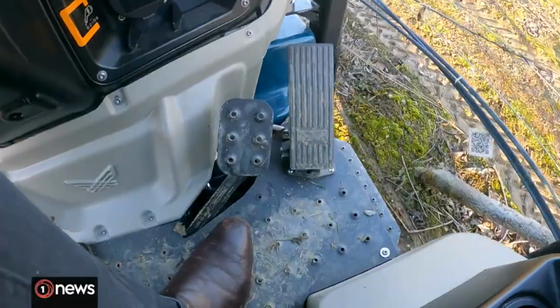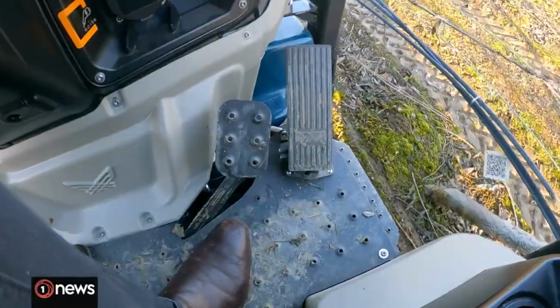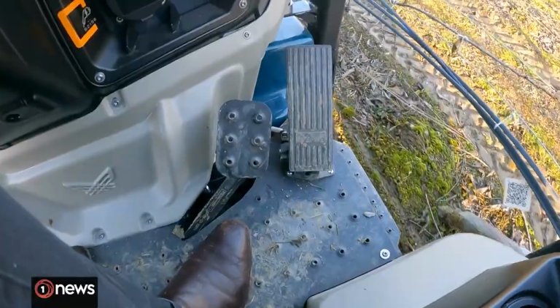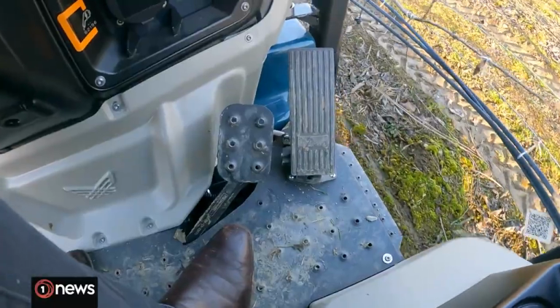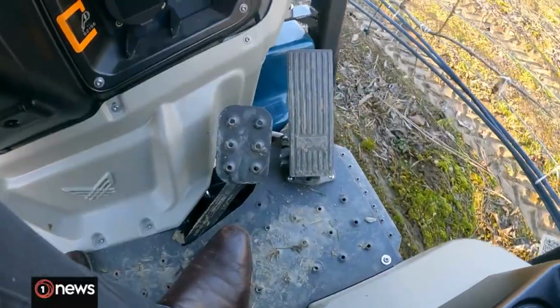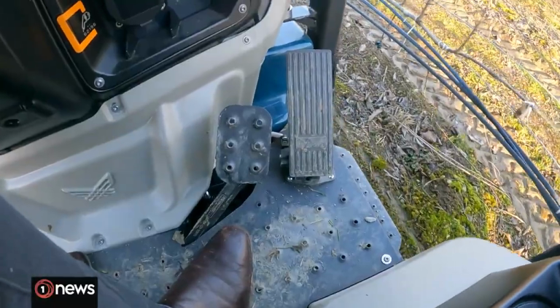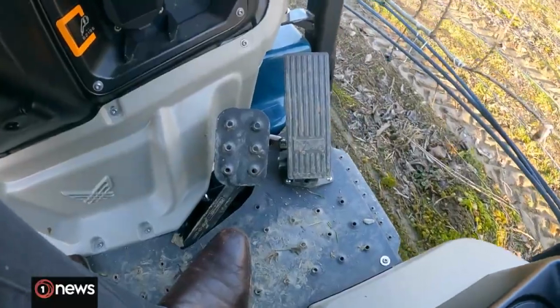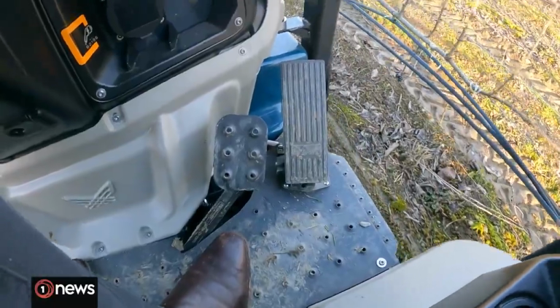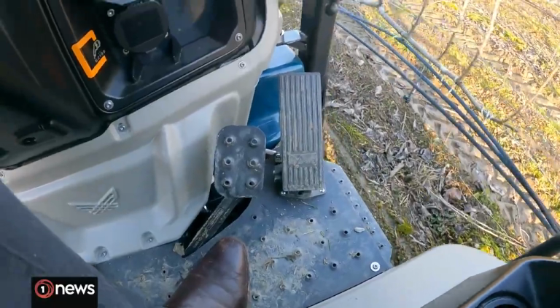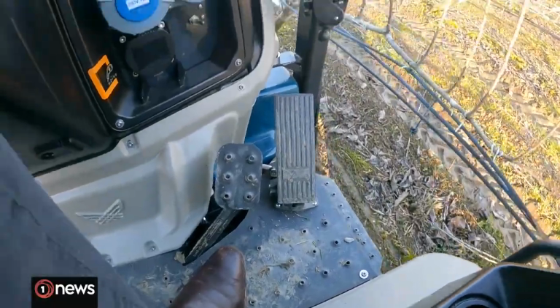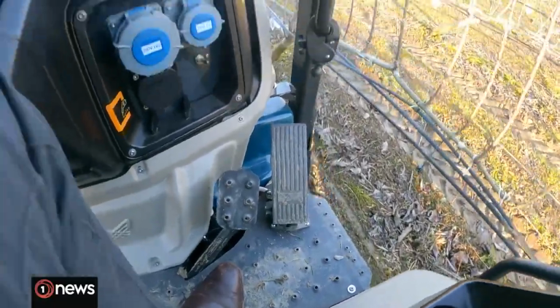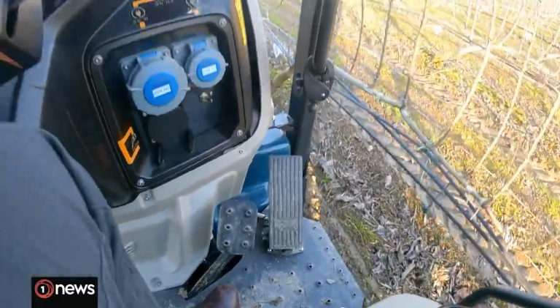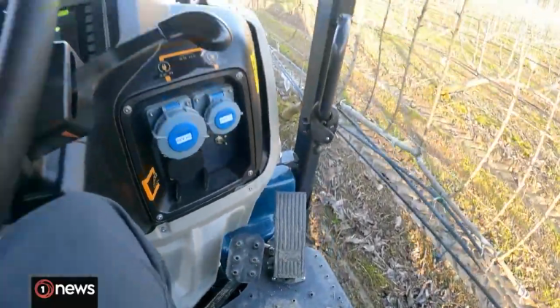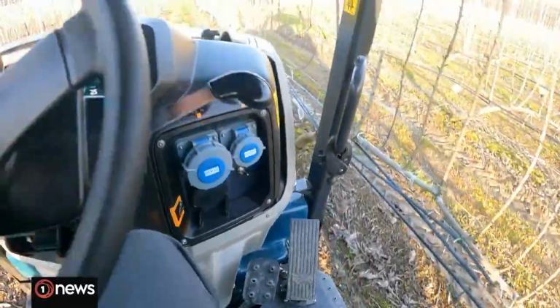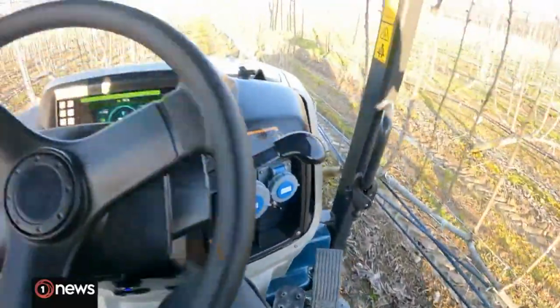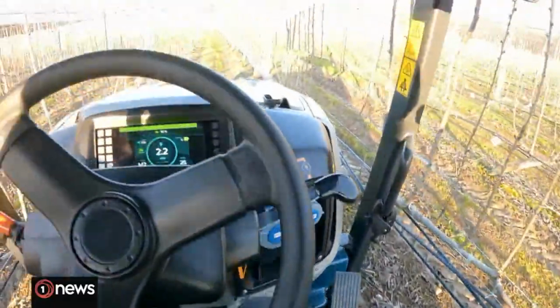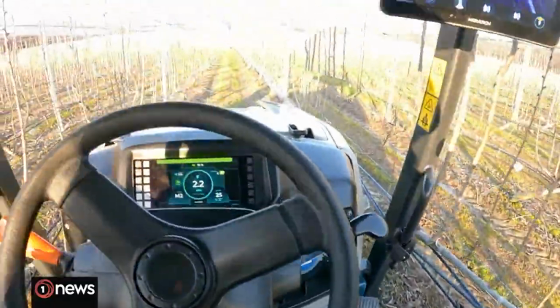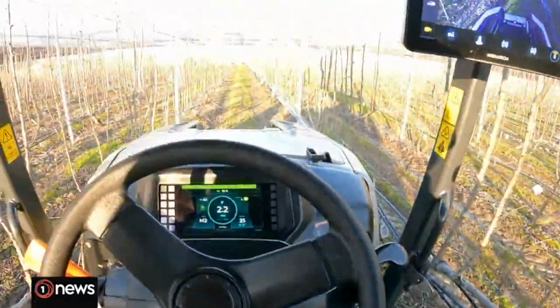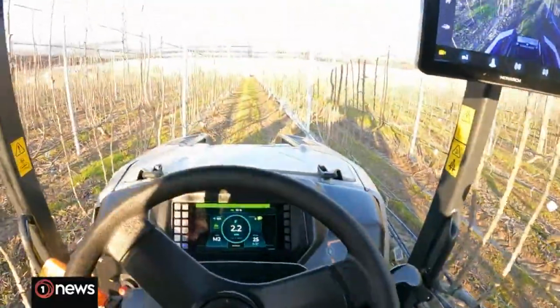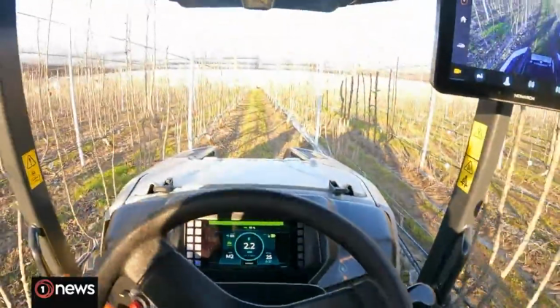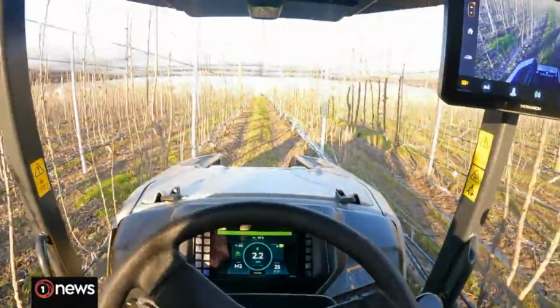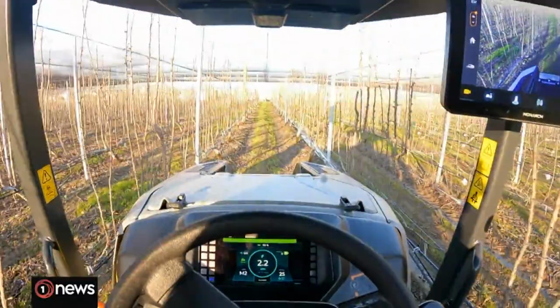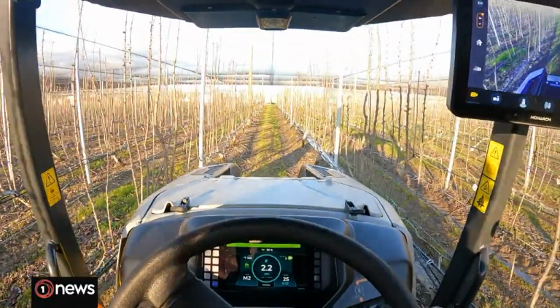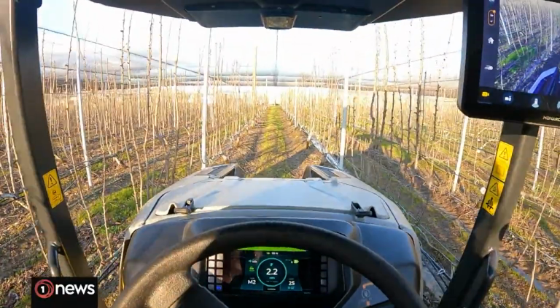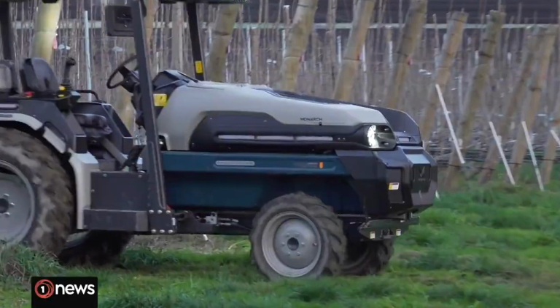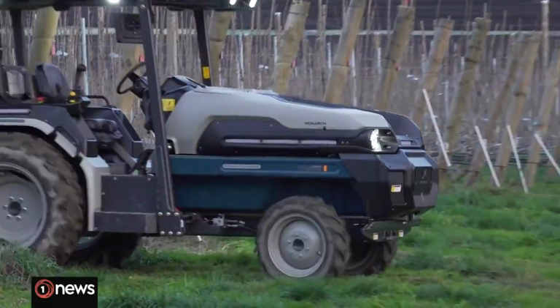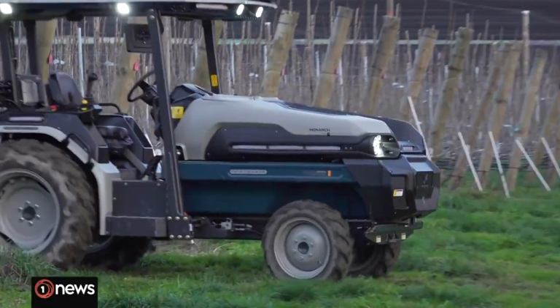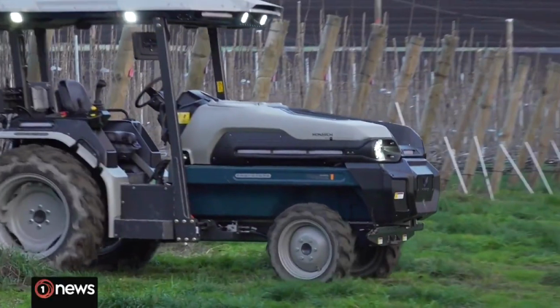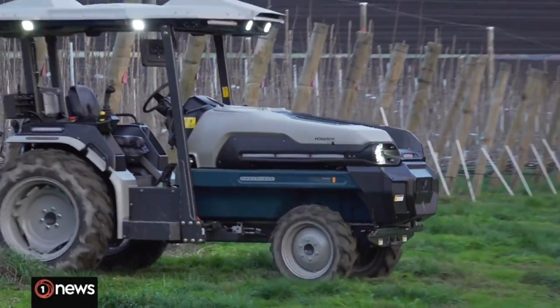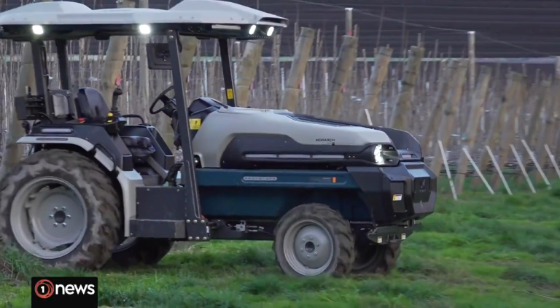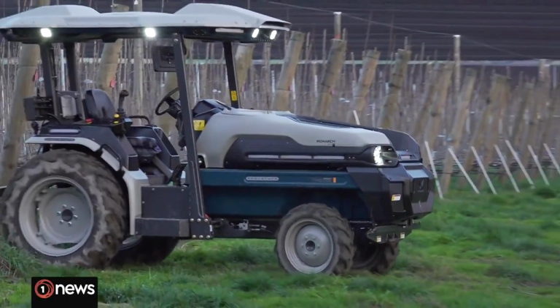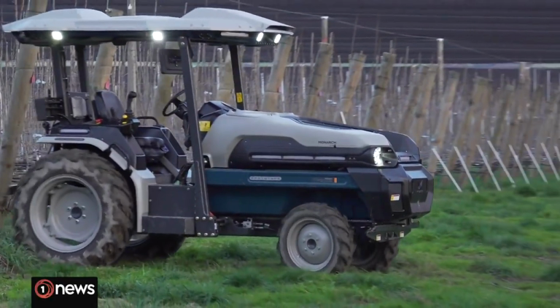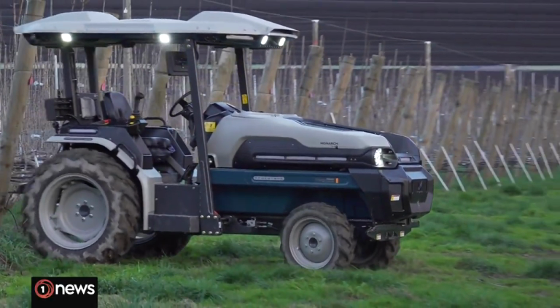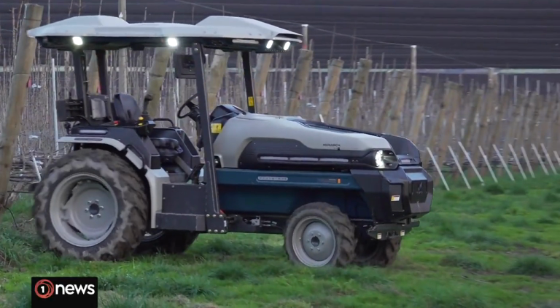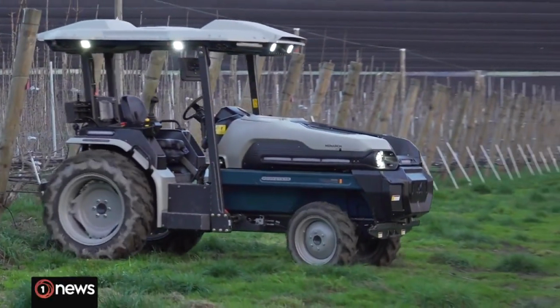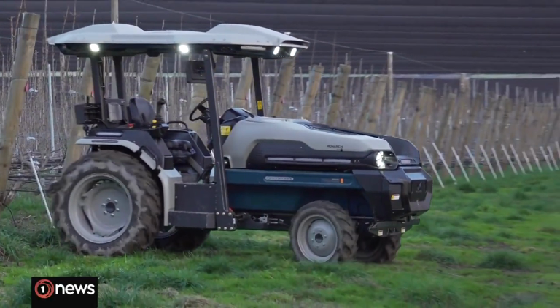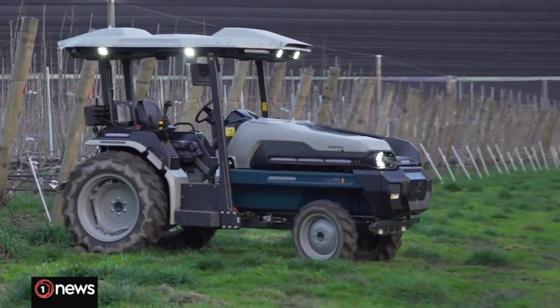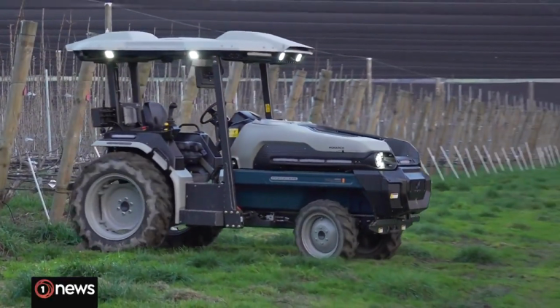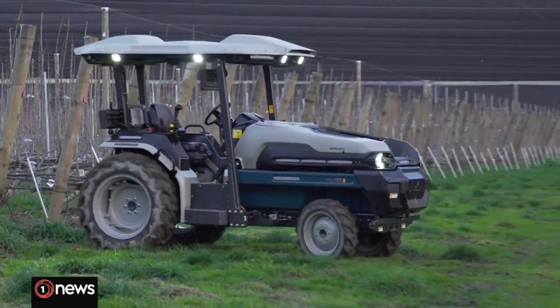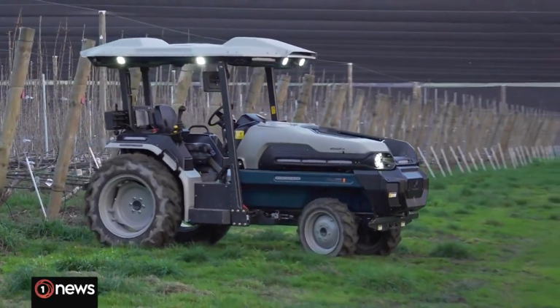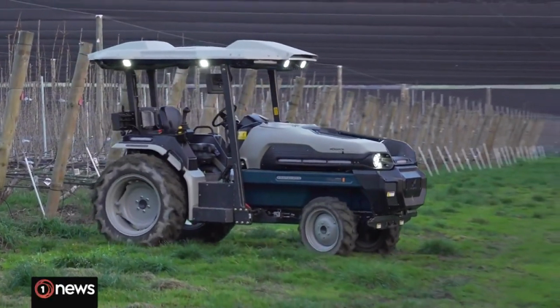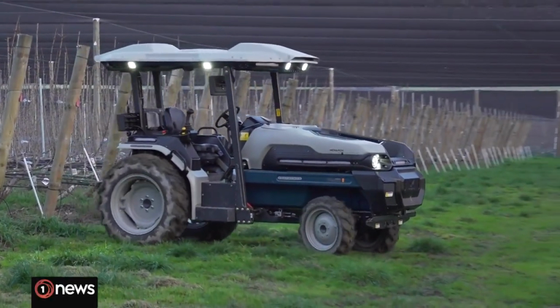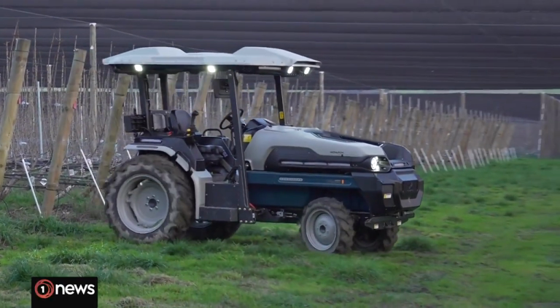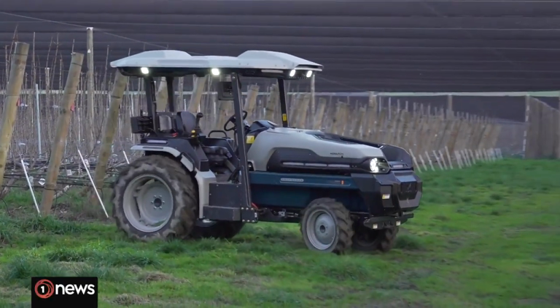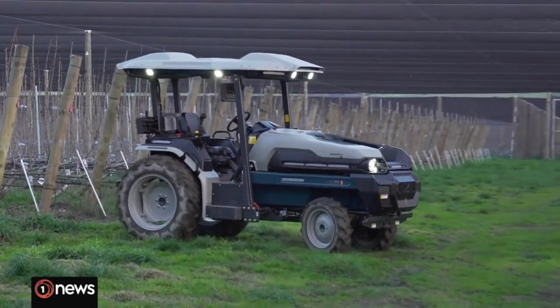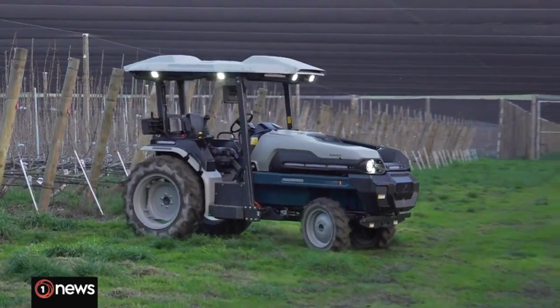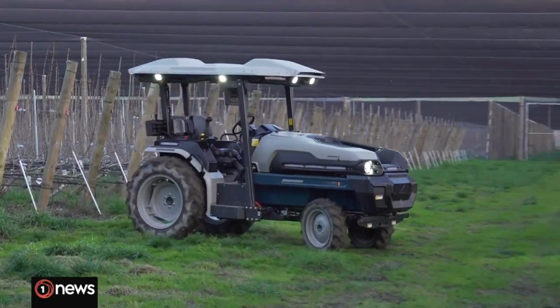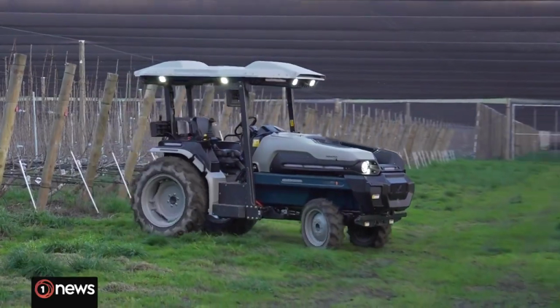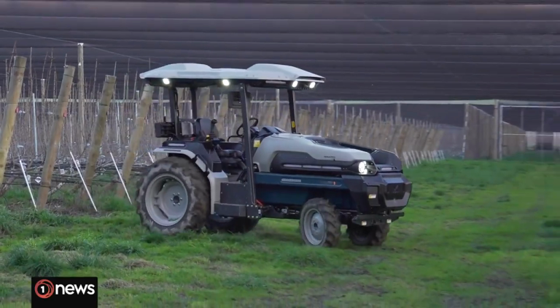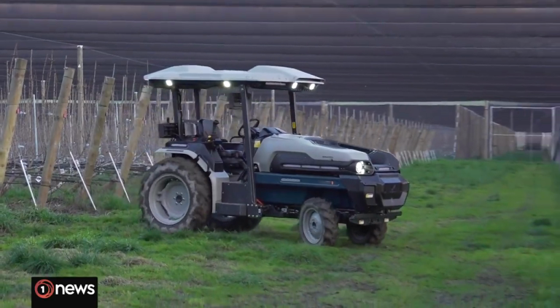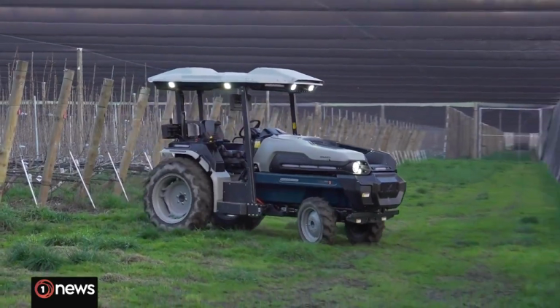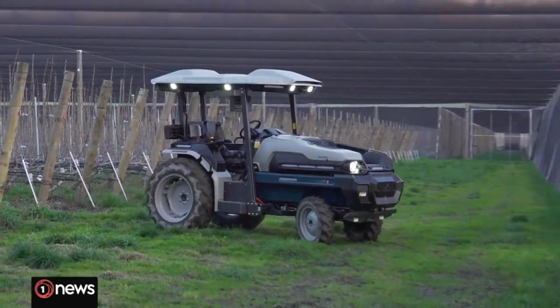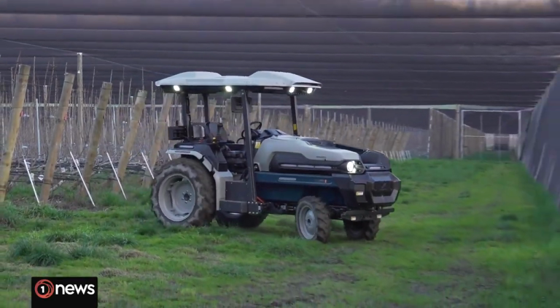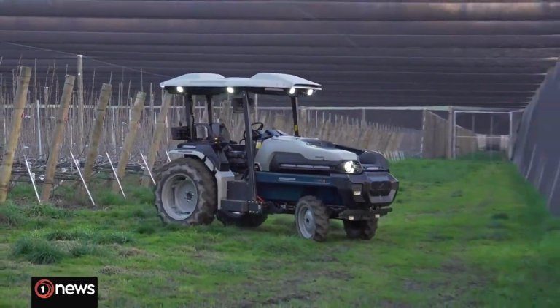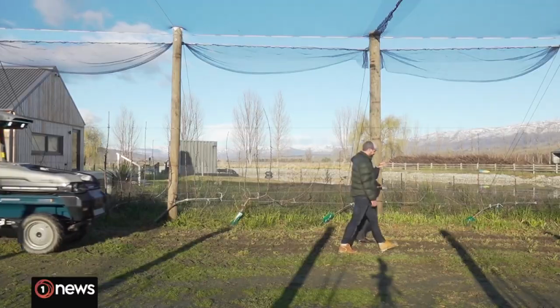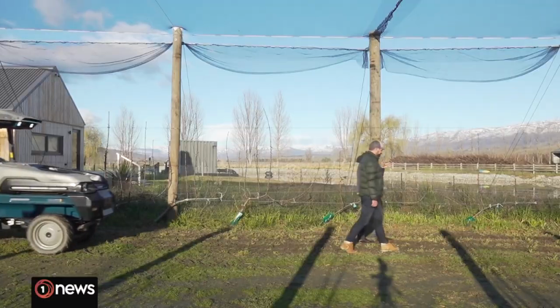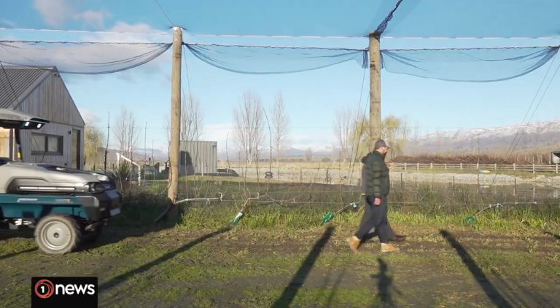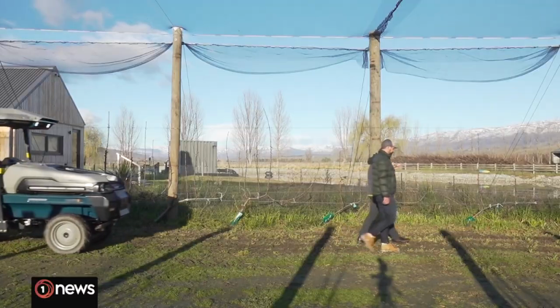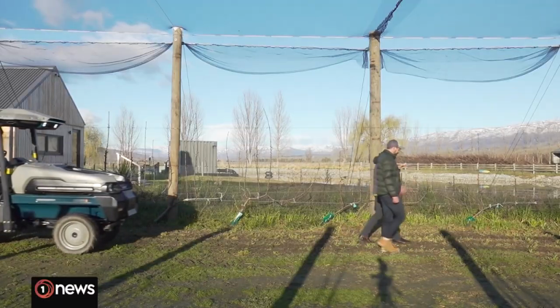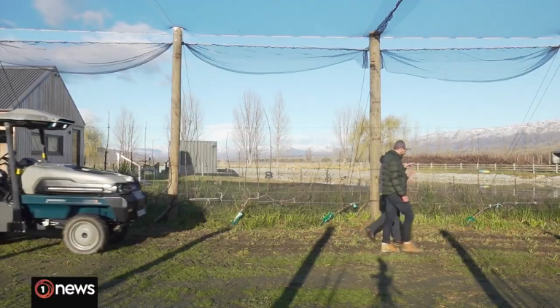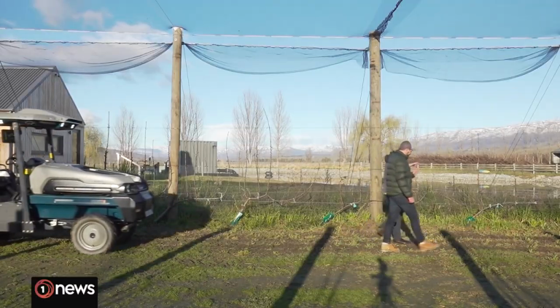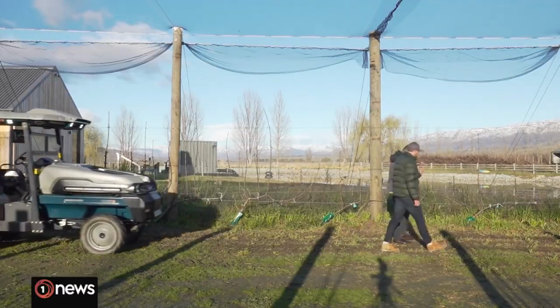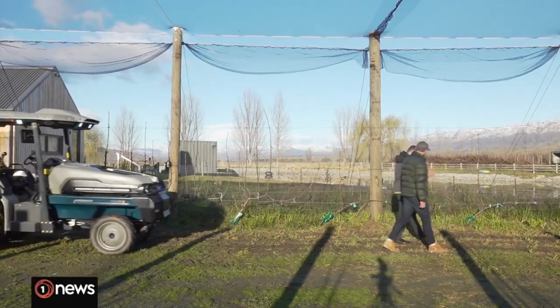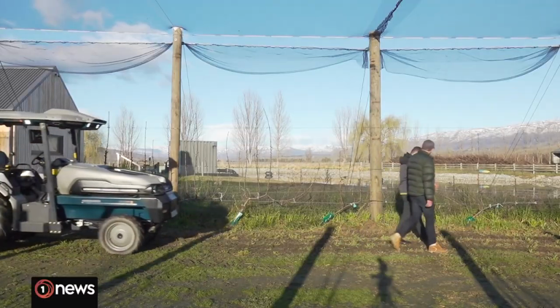At the moment, we're just trying to train it to drive up and down our rows and get used to running on our orchard.